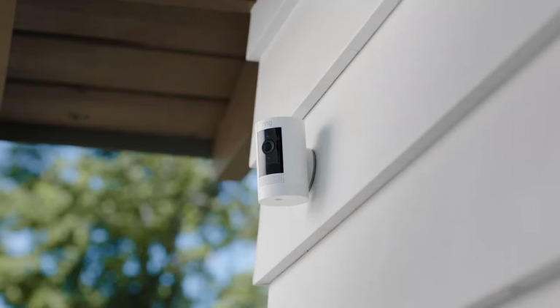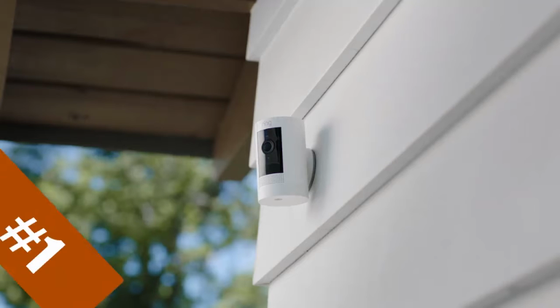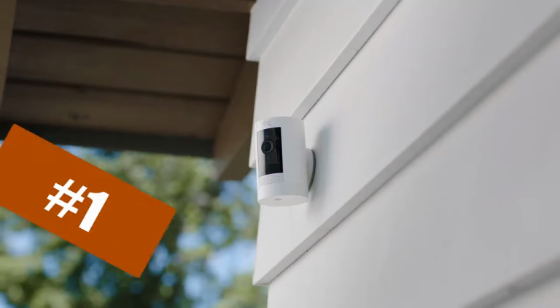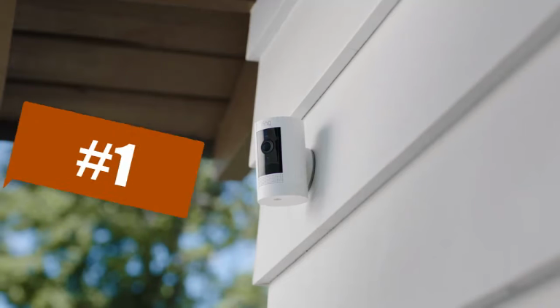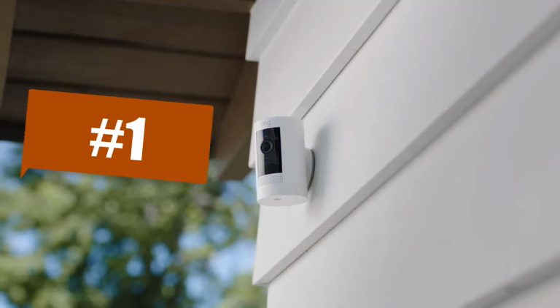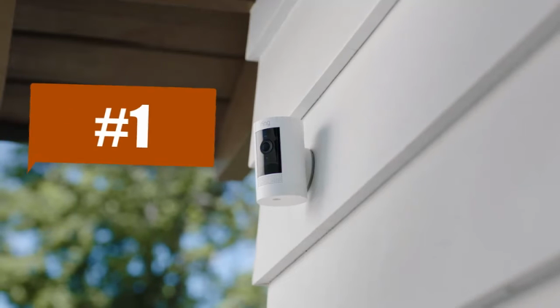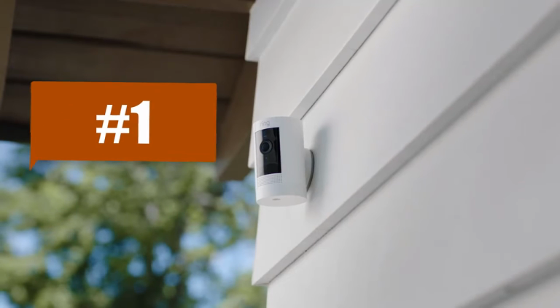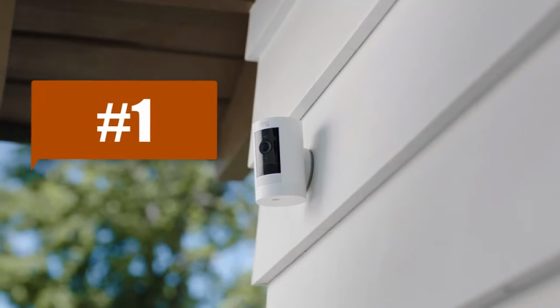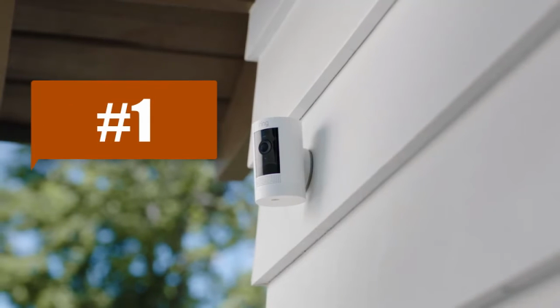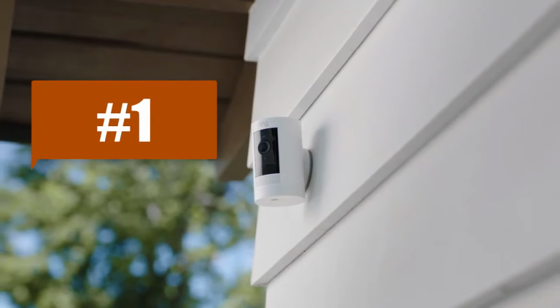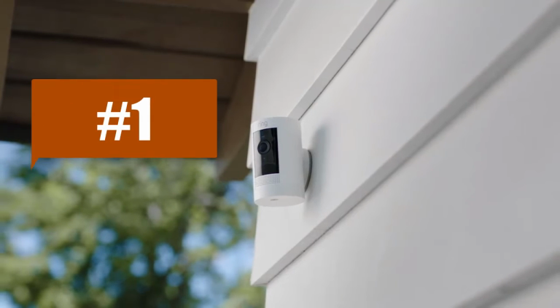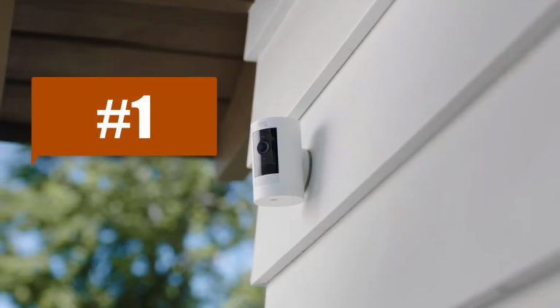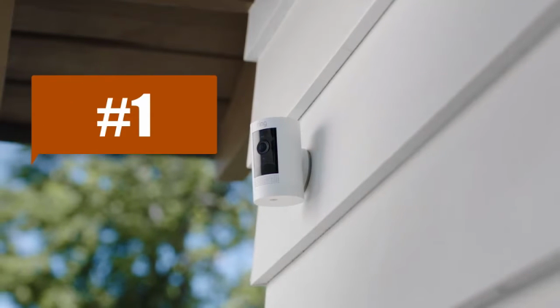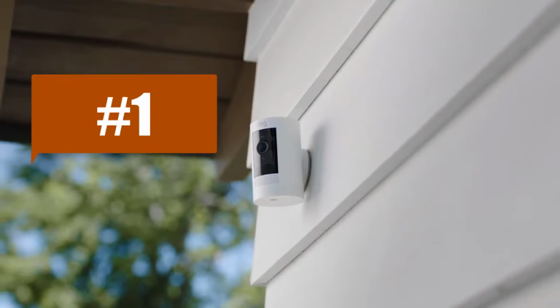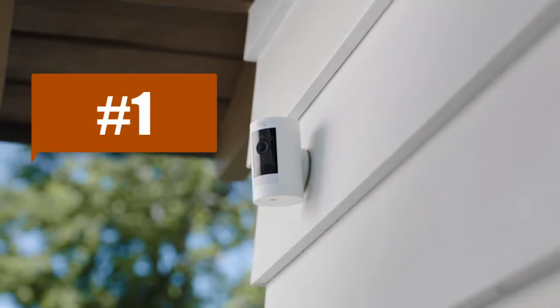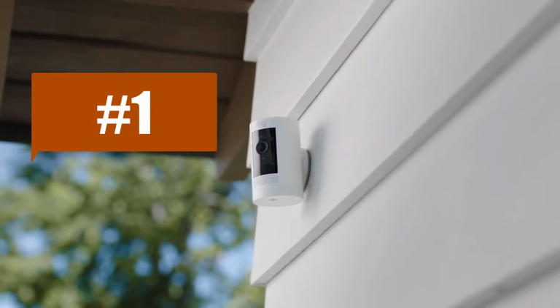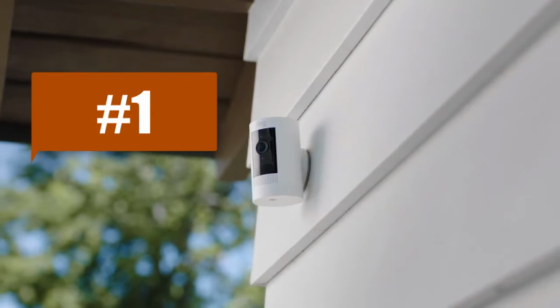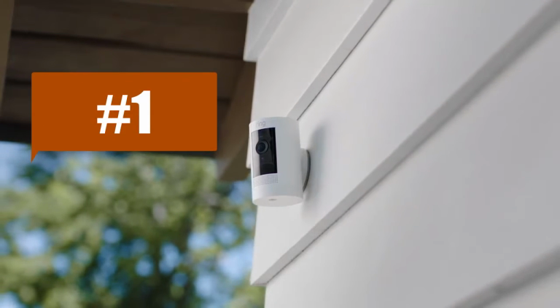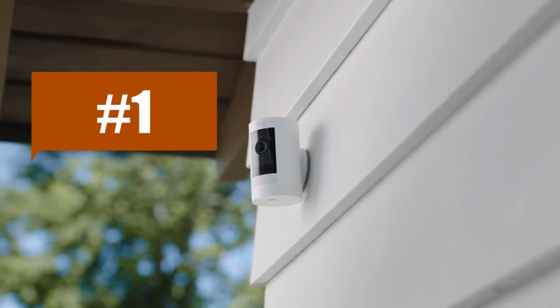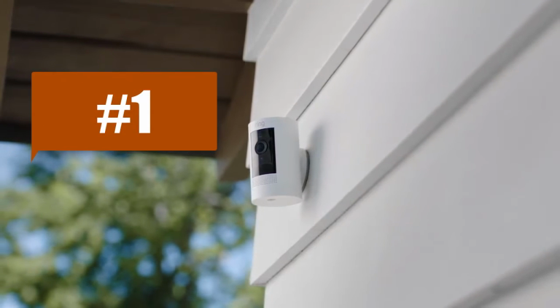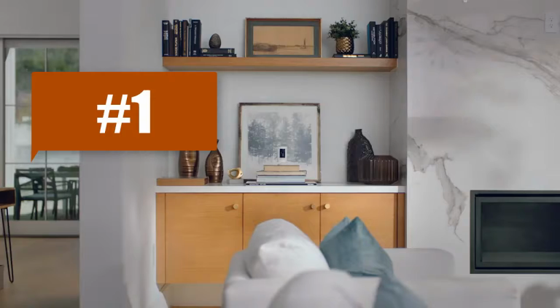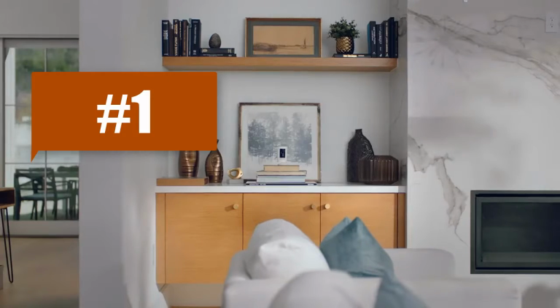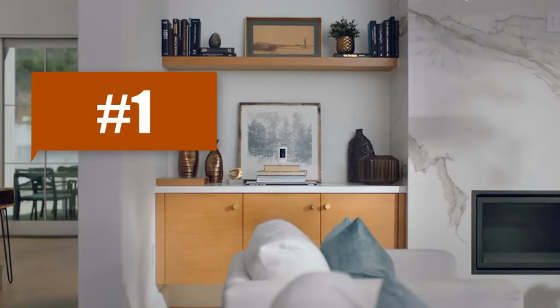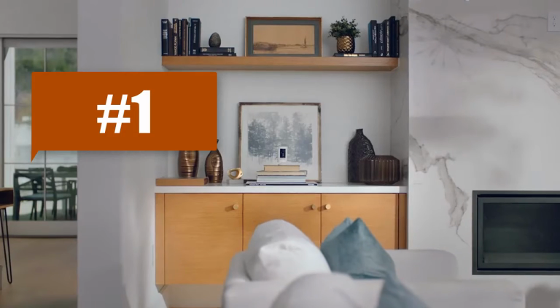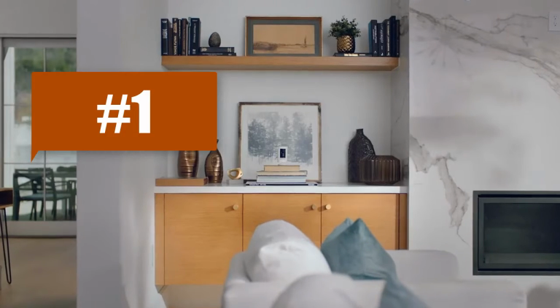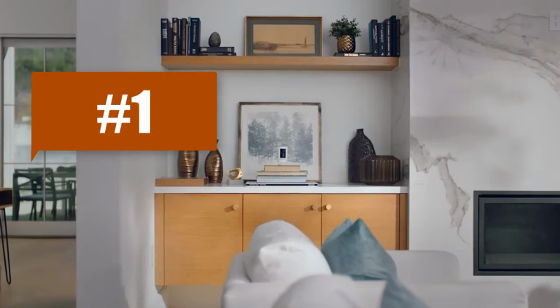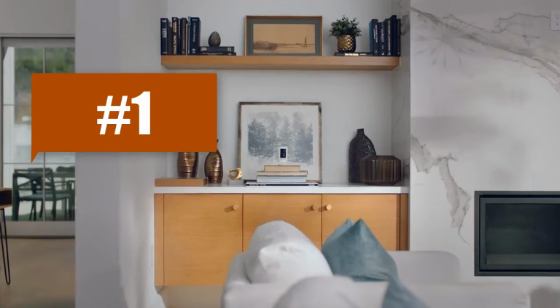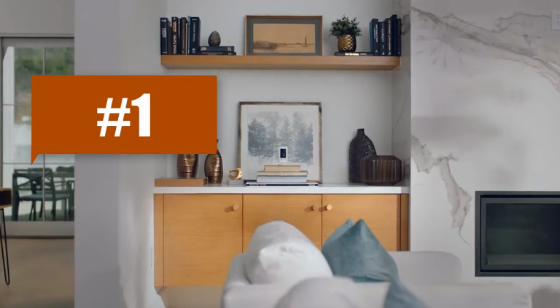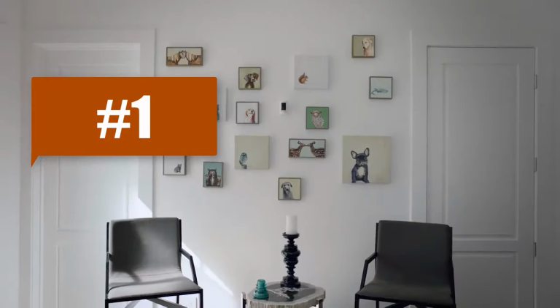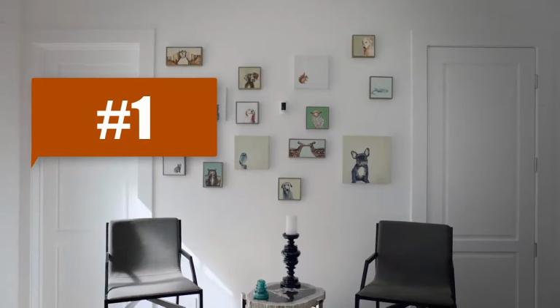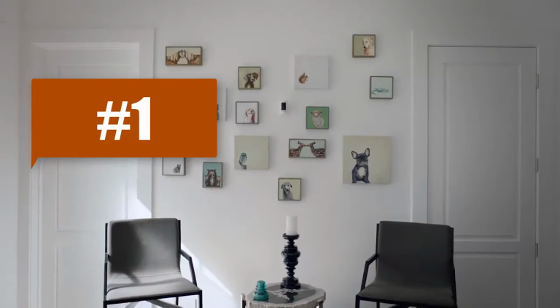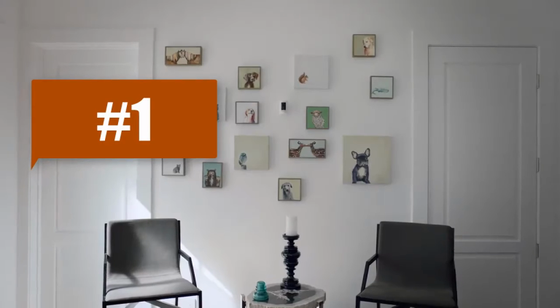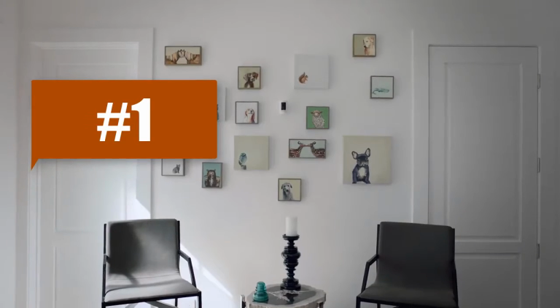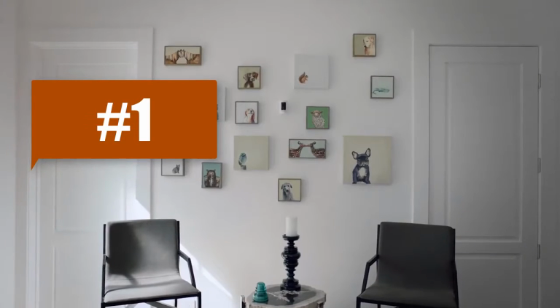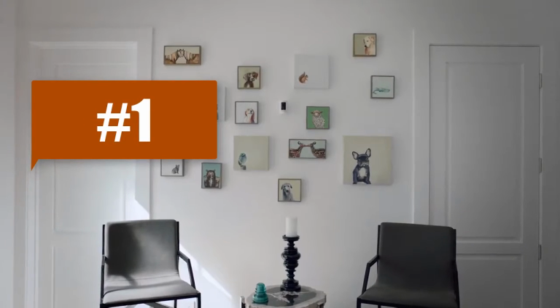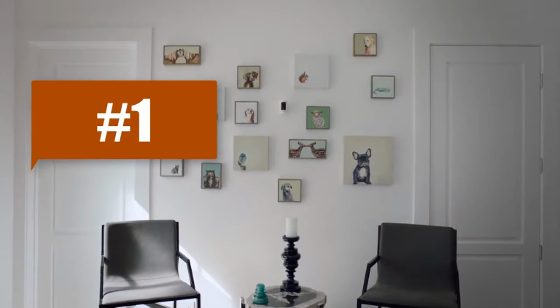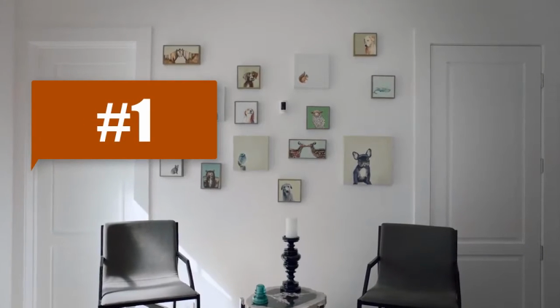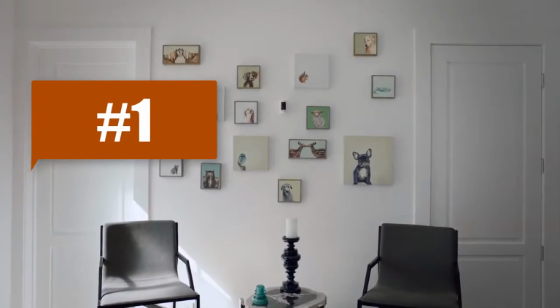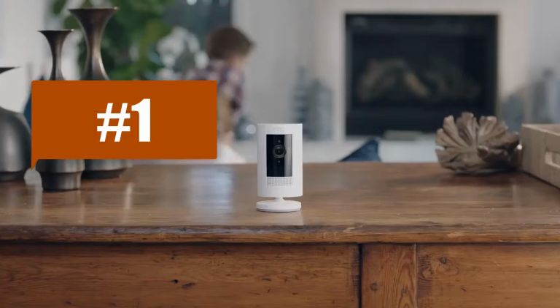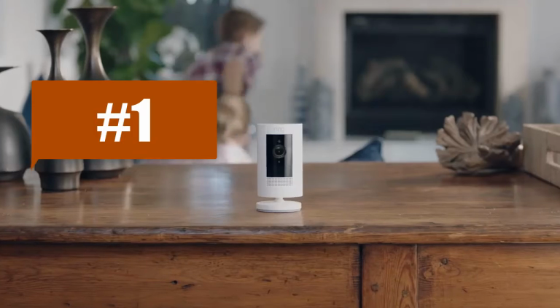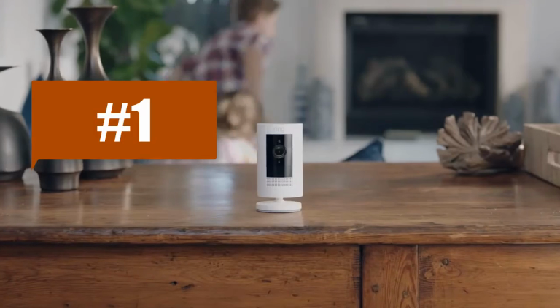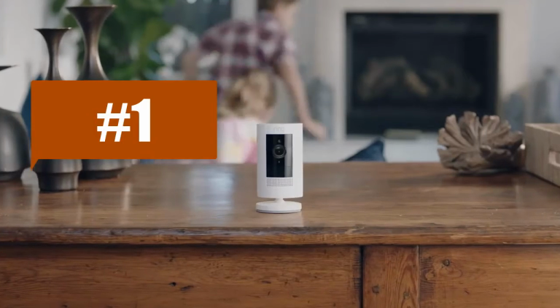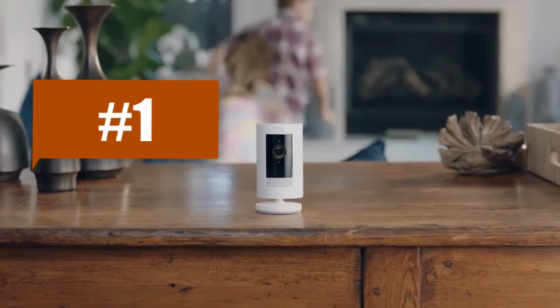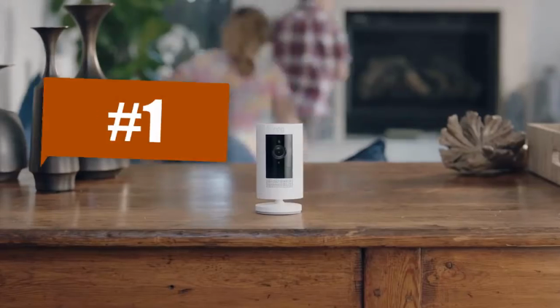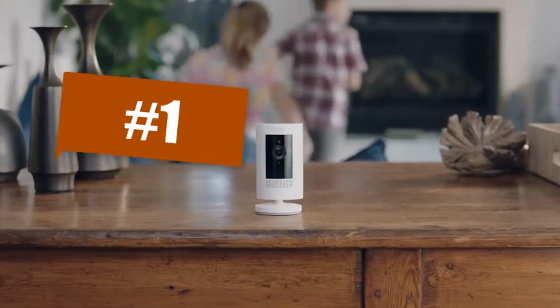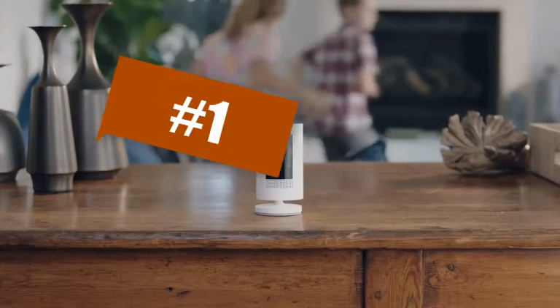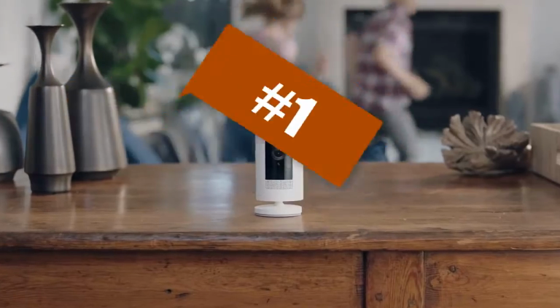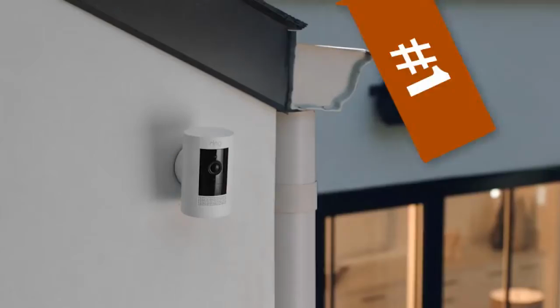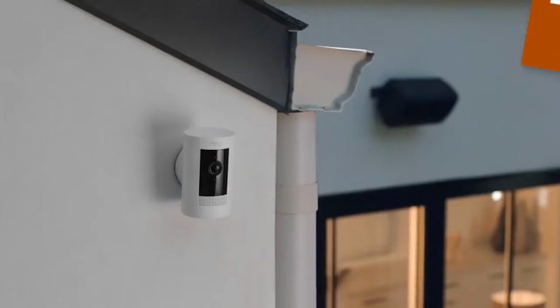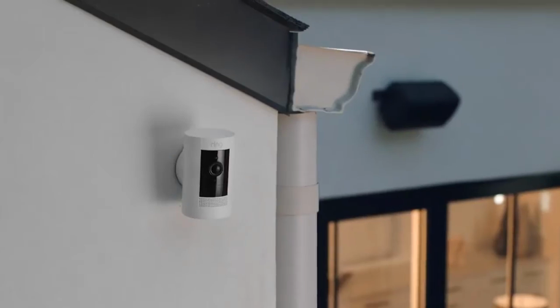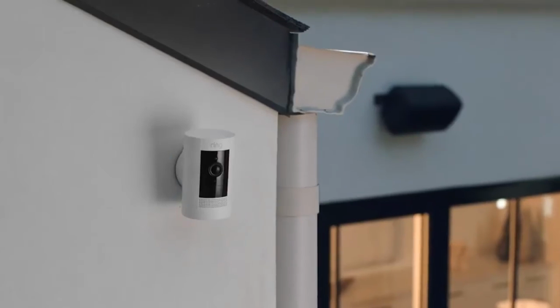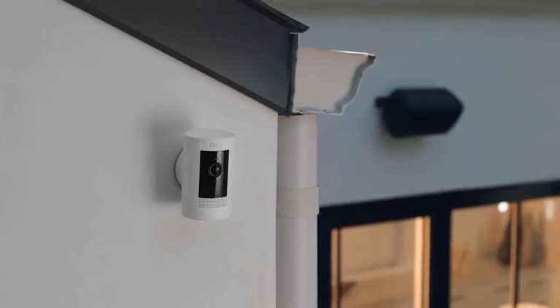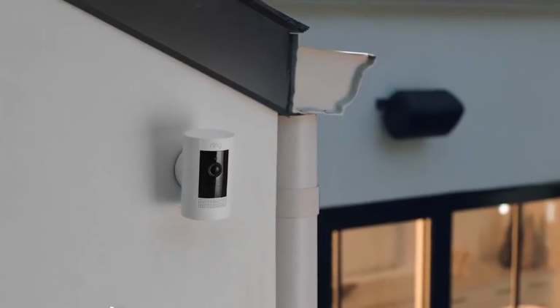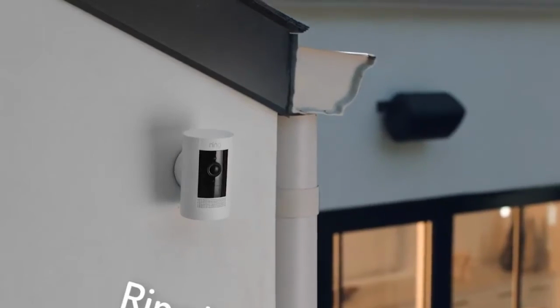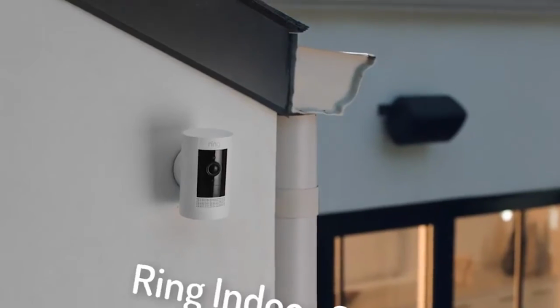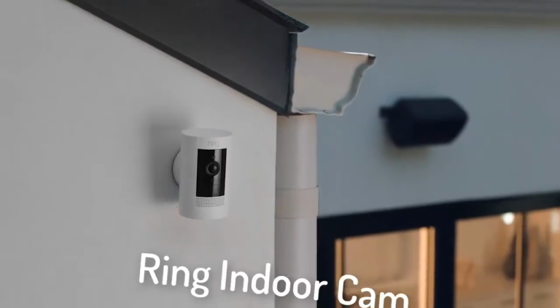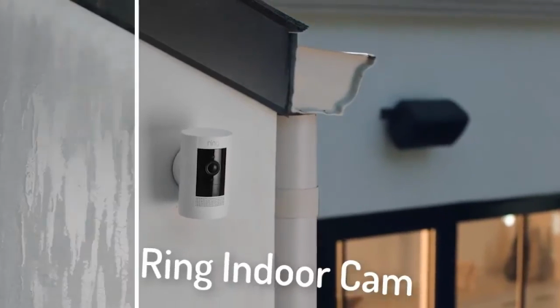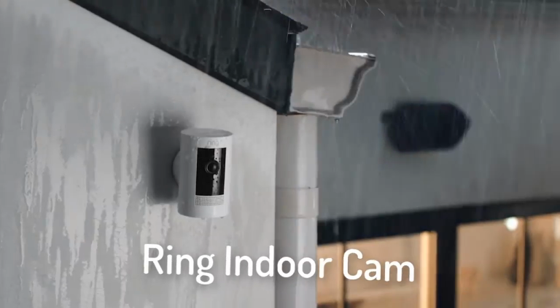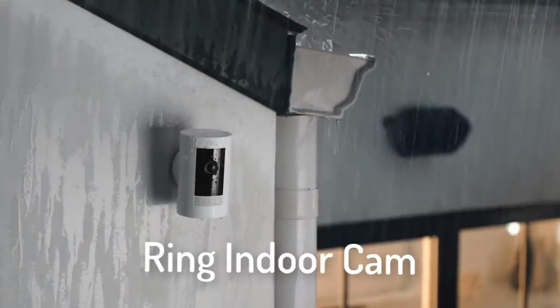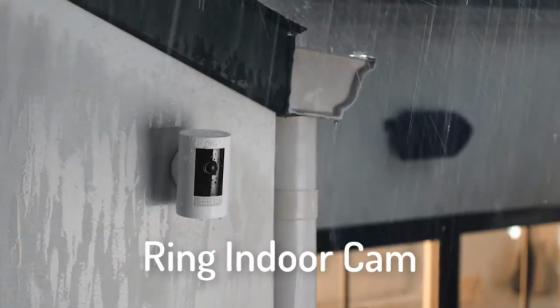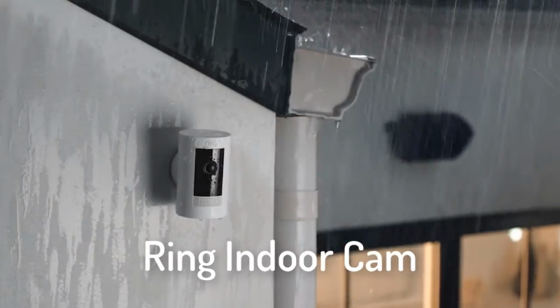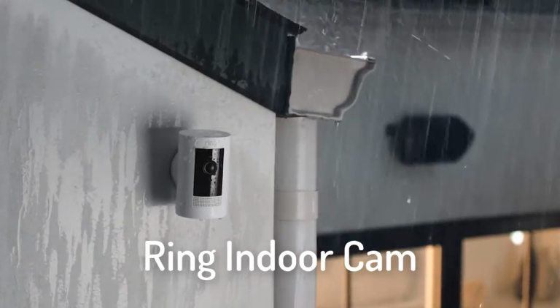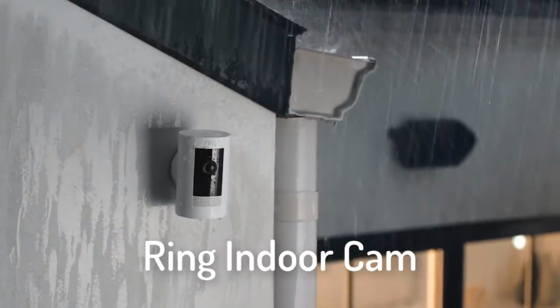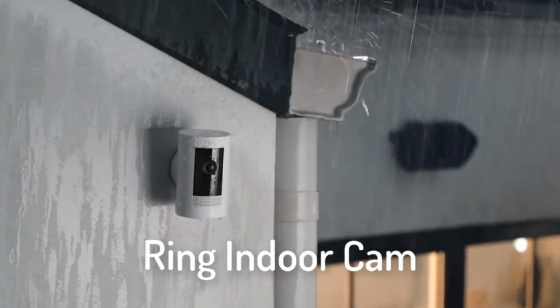This is the Ring Stick Up Cam. It's versatile — super versatile. Indoors, outdoors, outdoors in the rain.